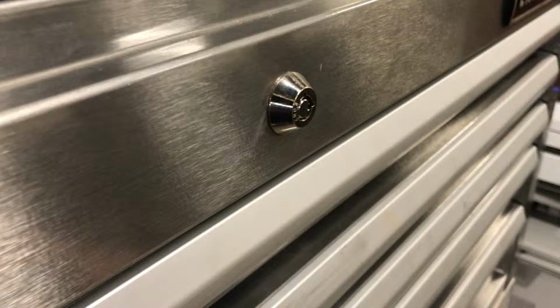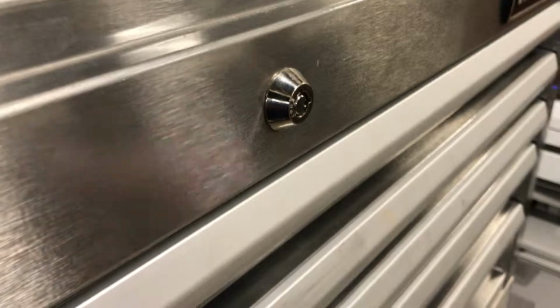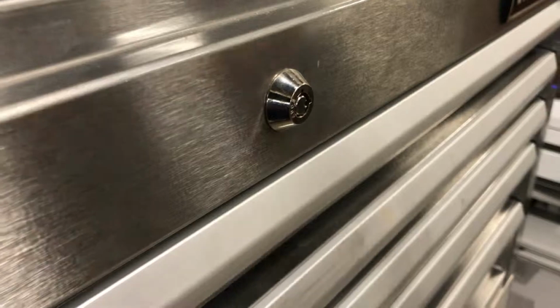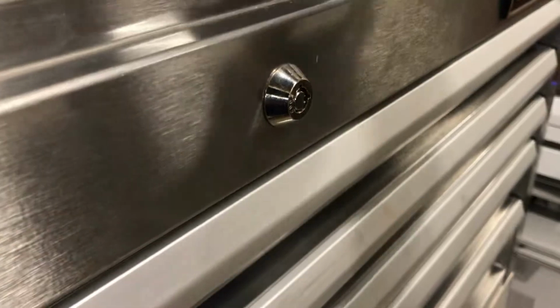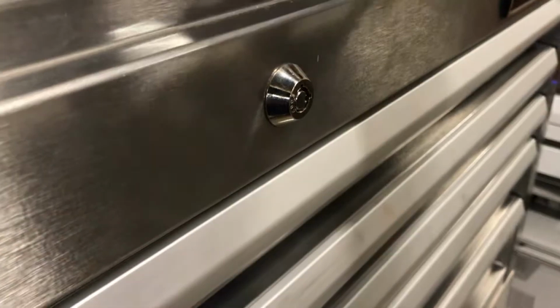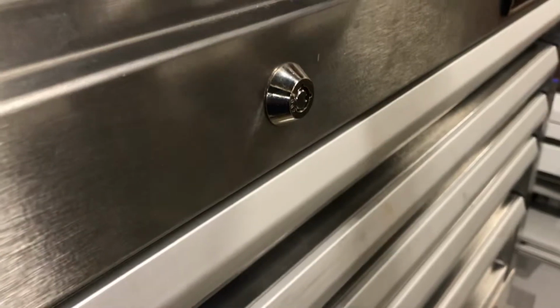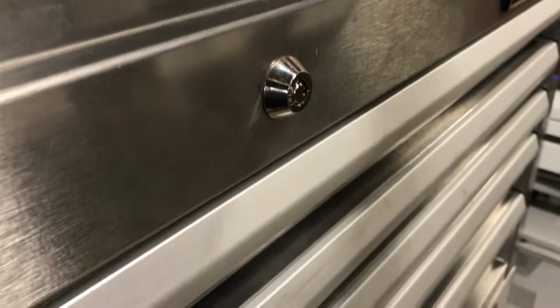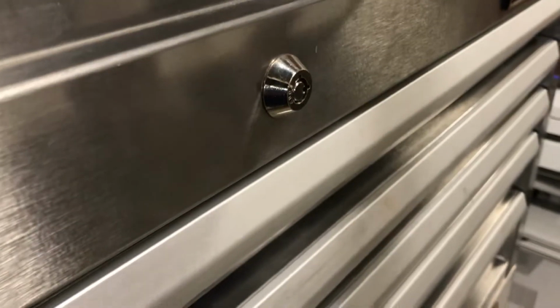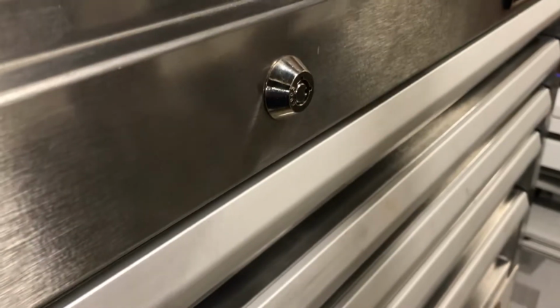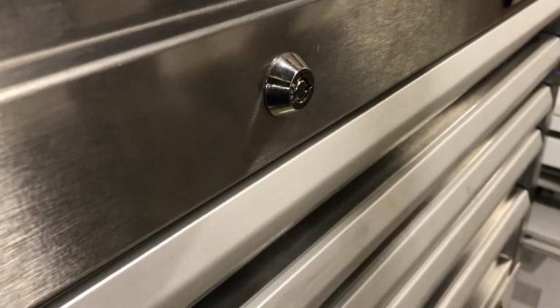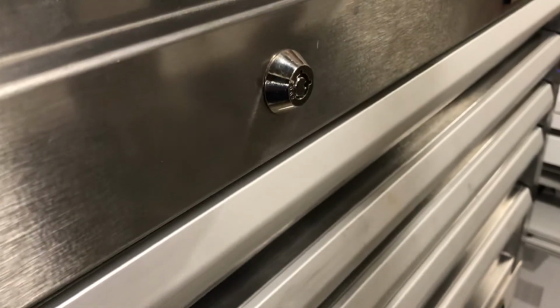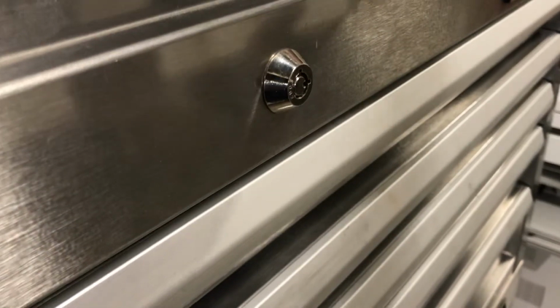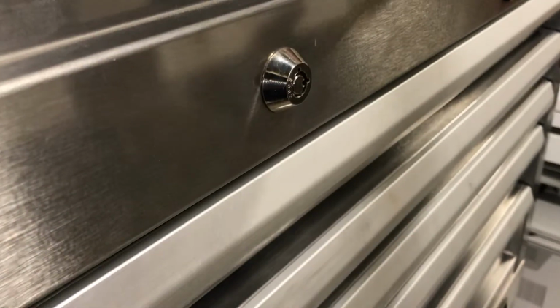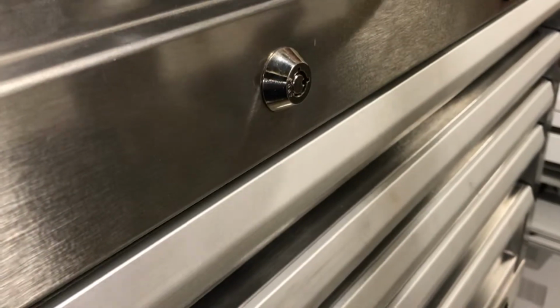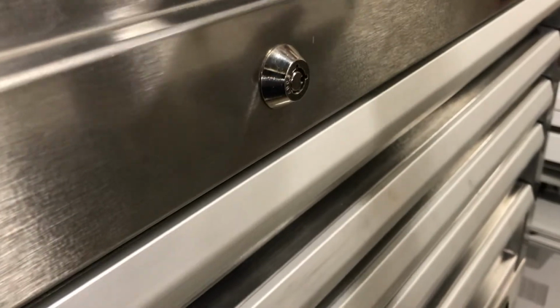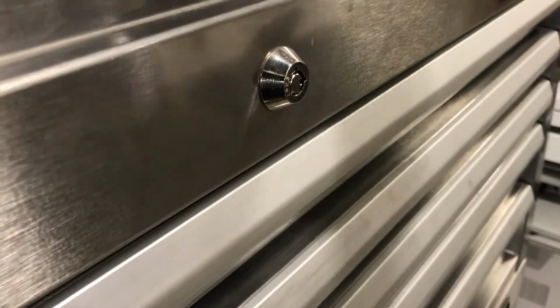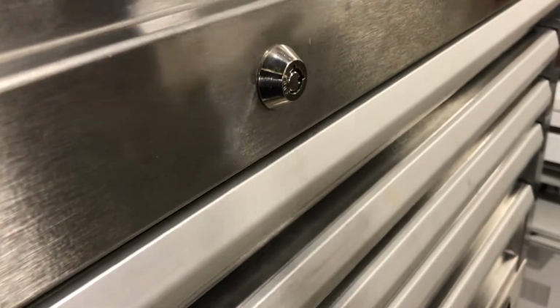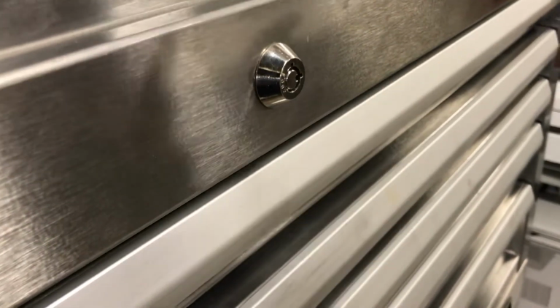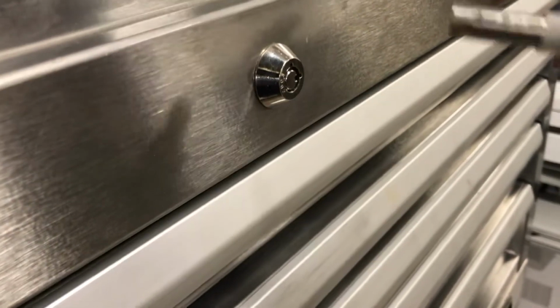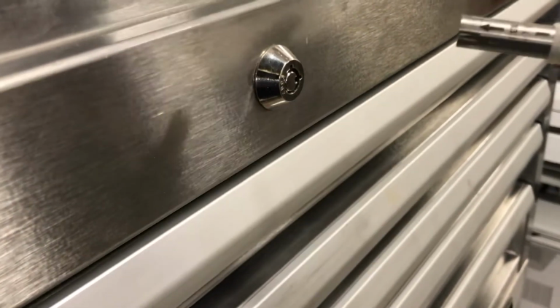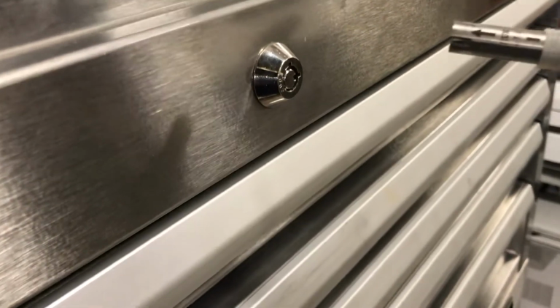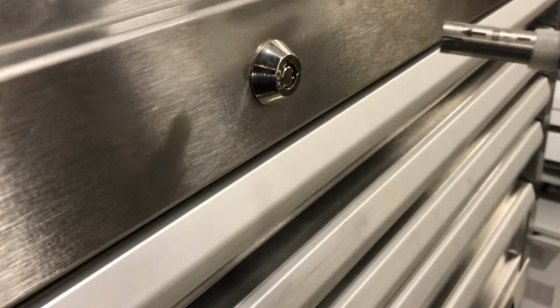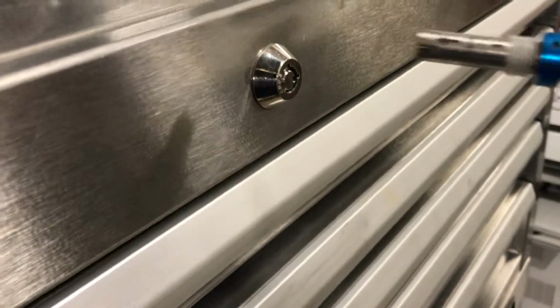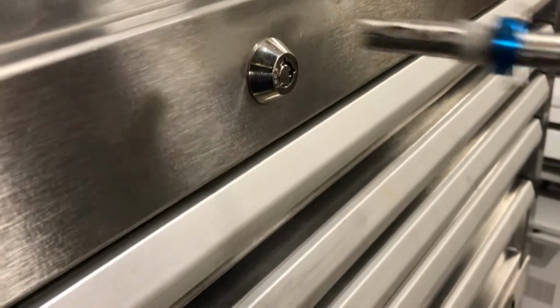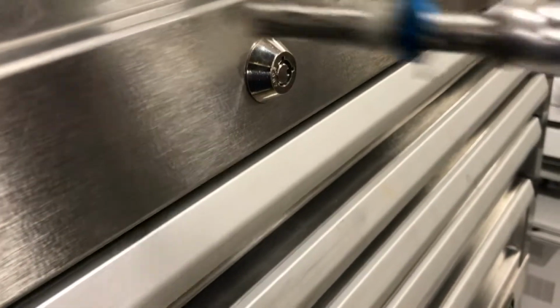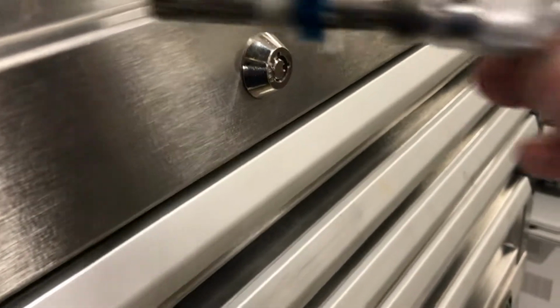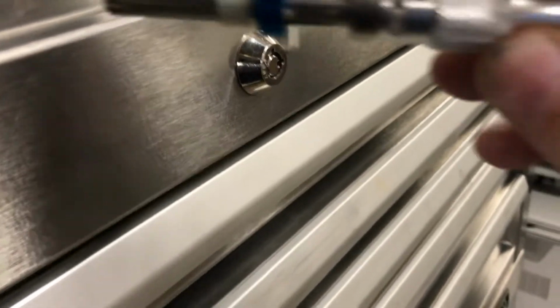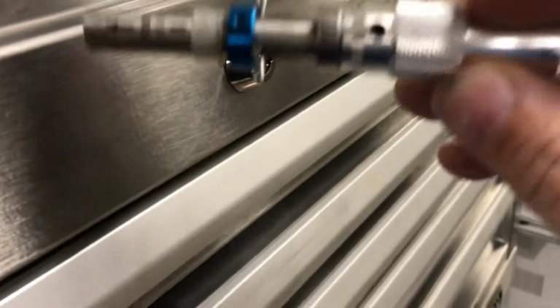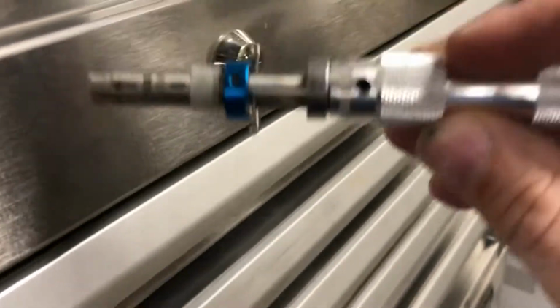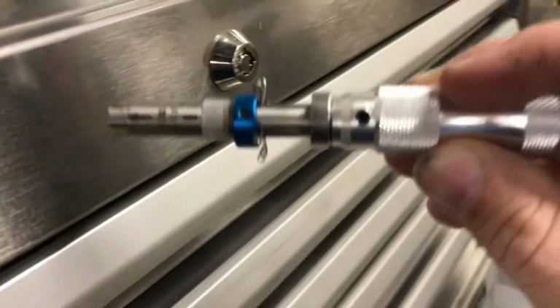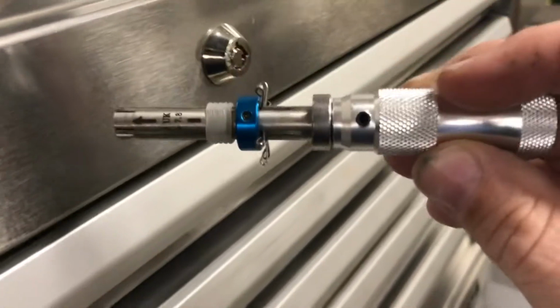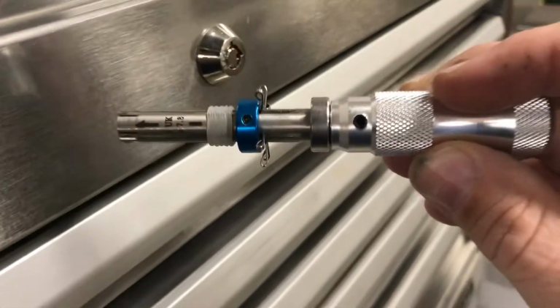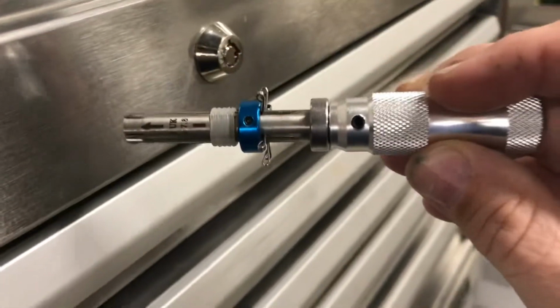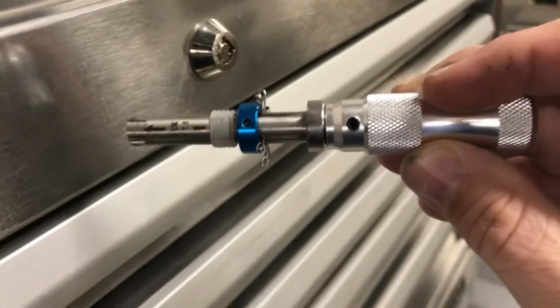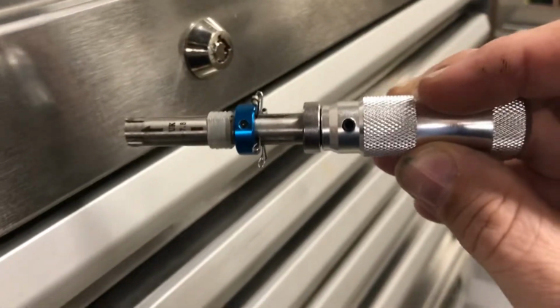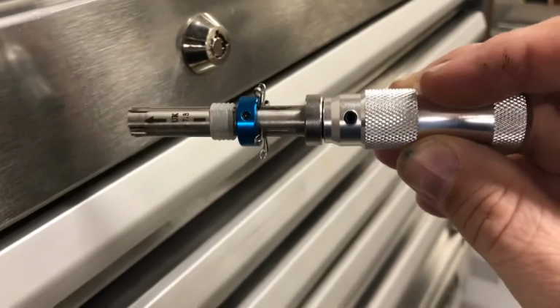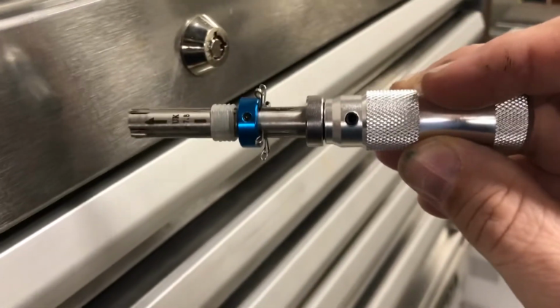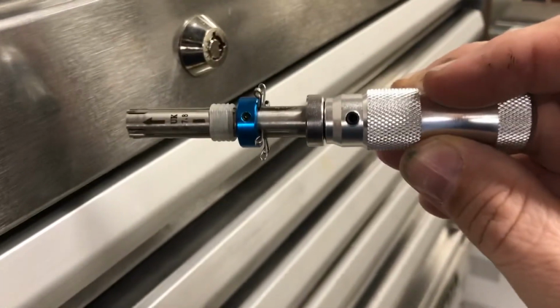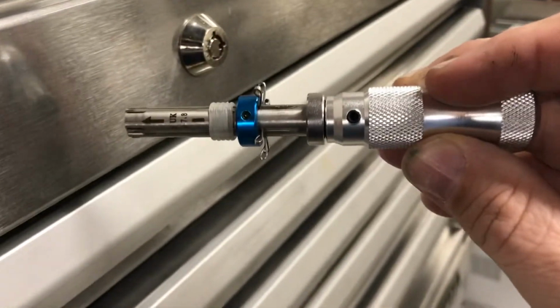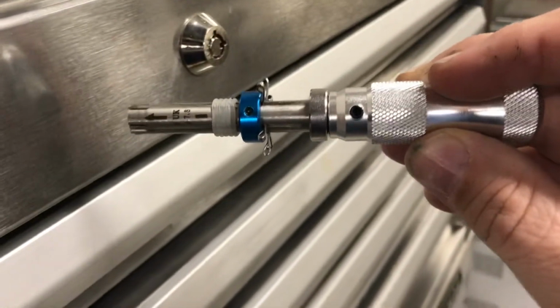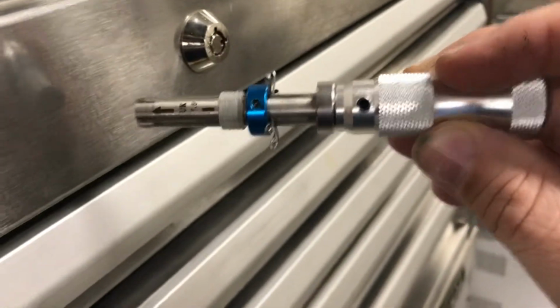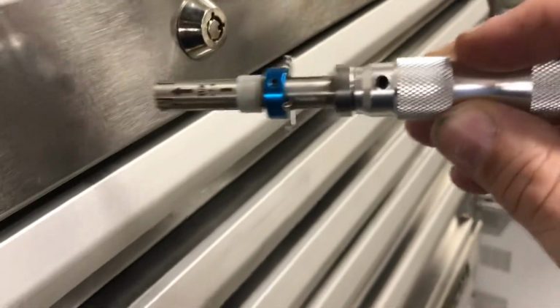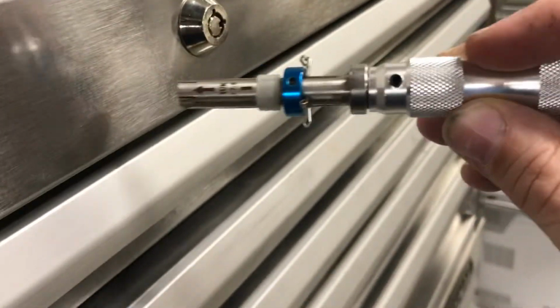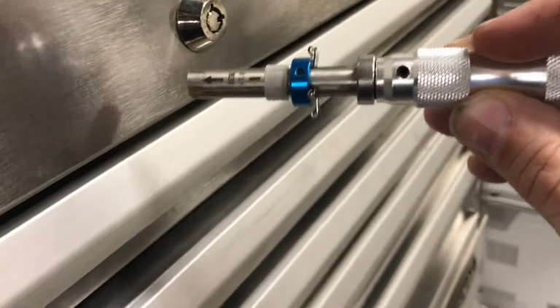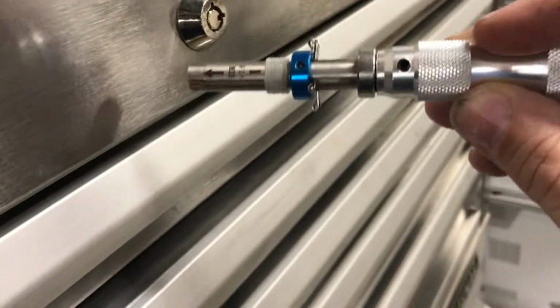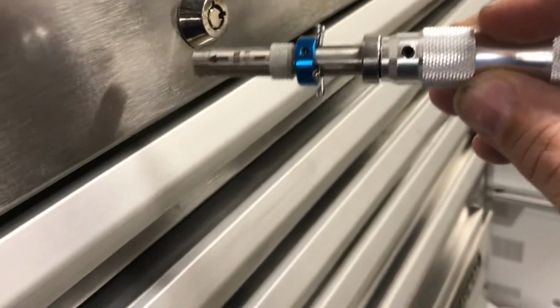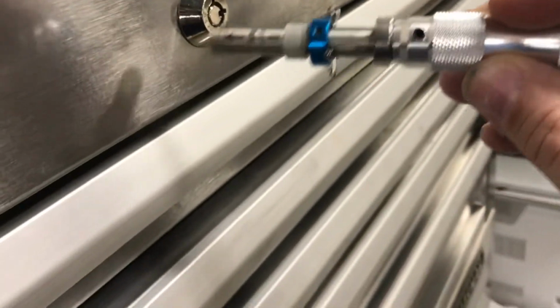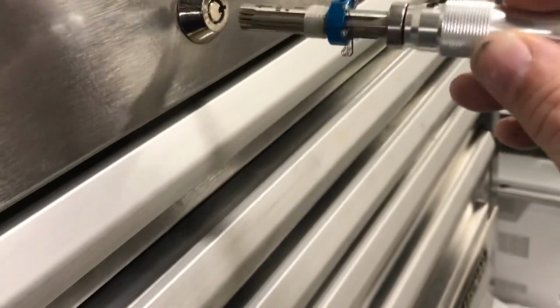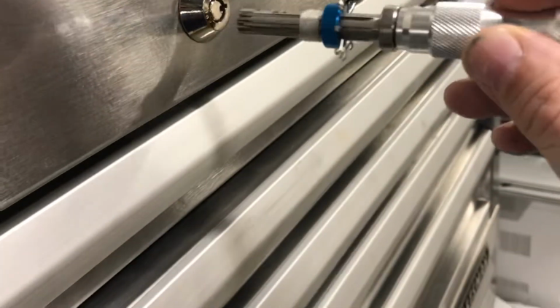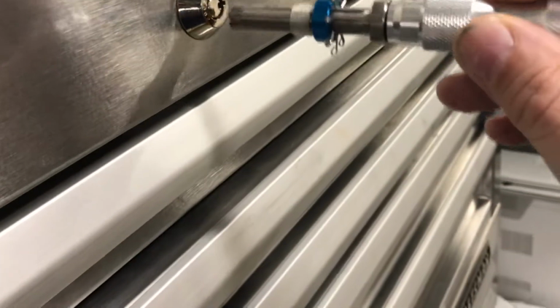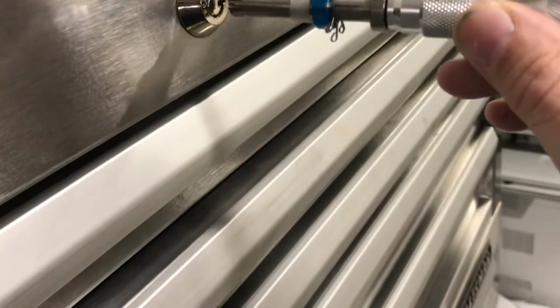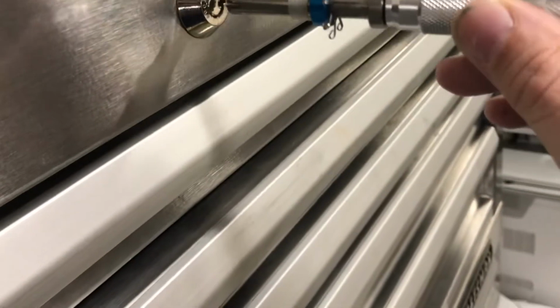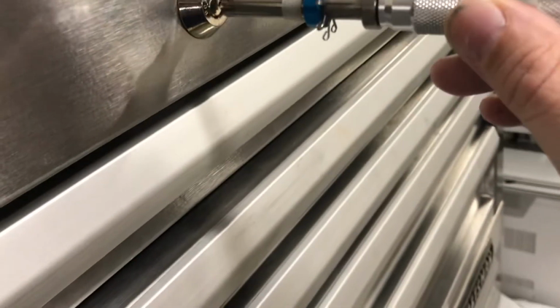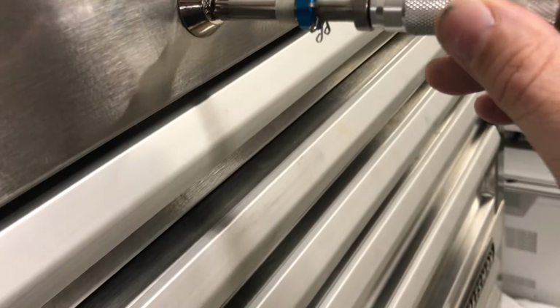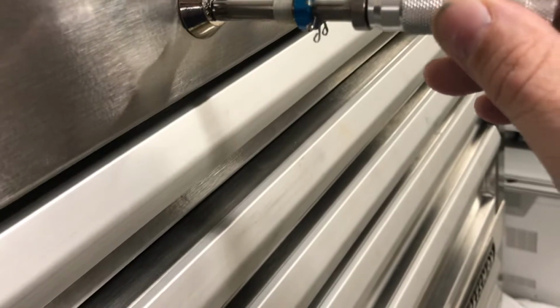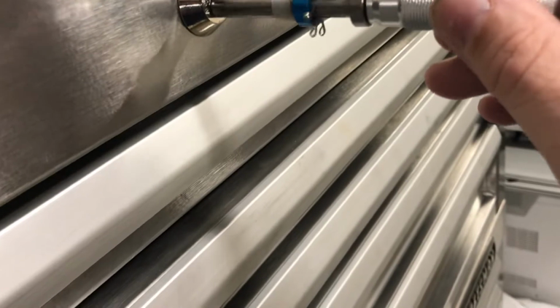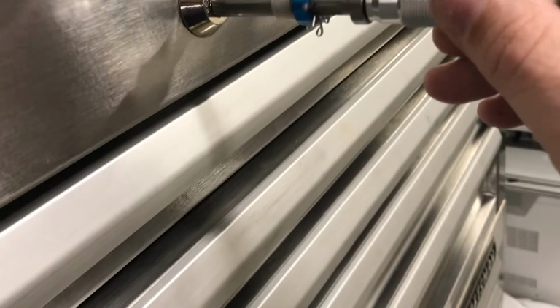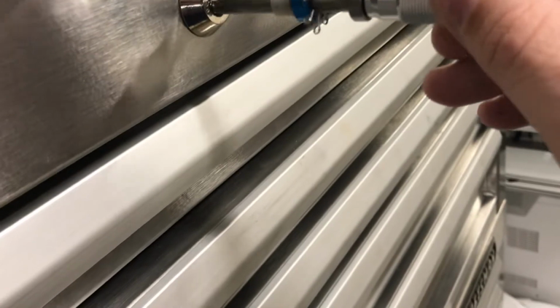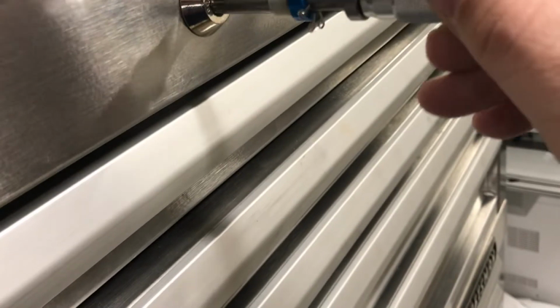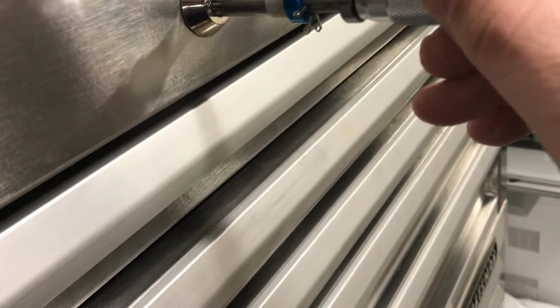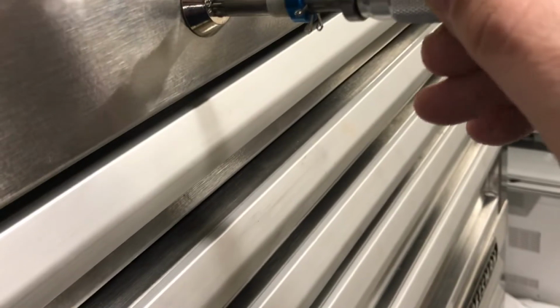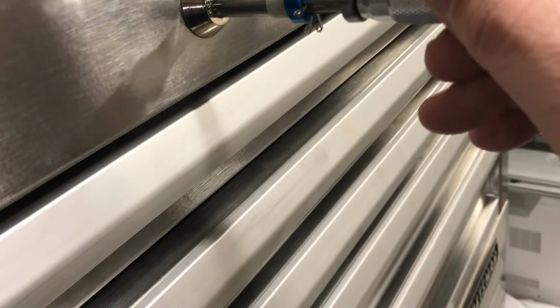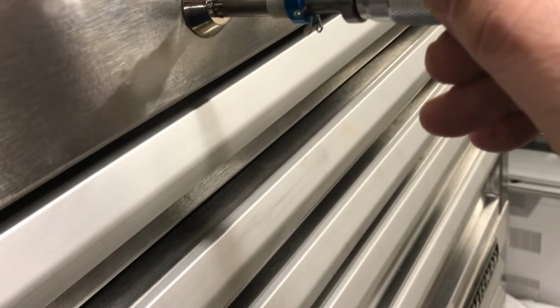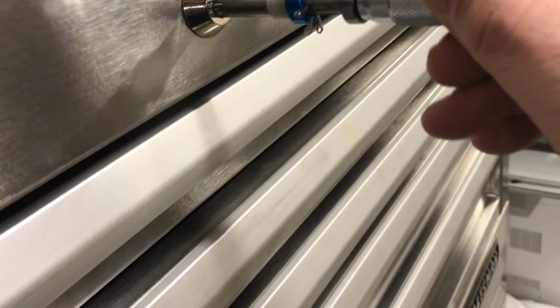A couple of tubular lockpicks. This has been my go-to and it works very well.